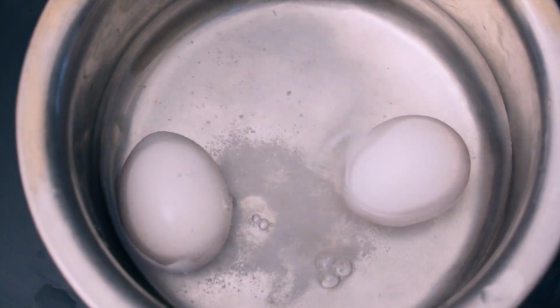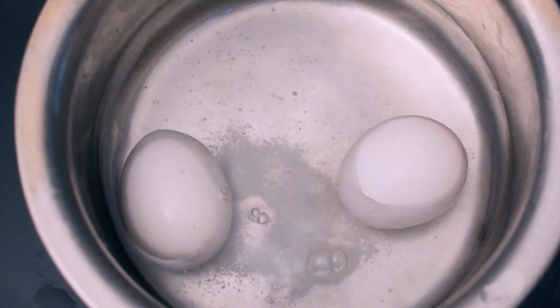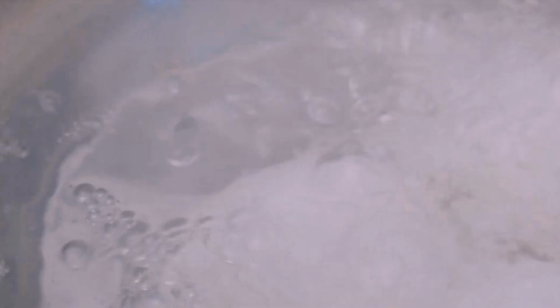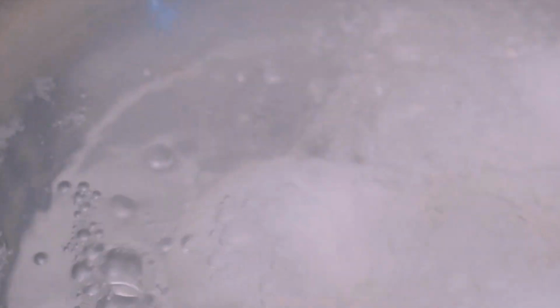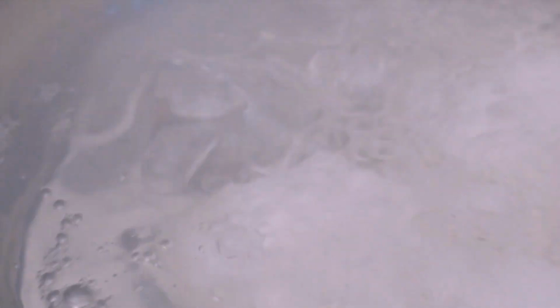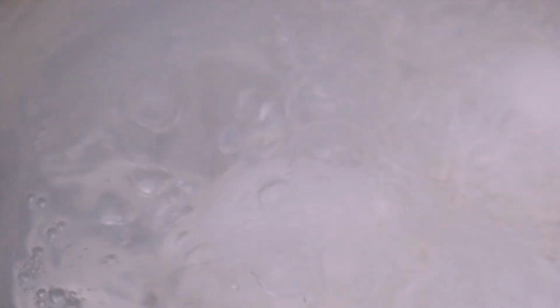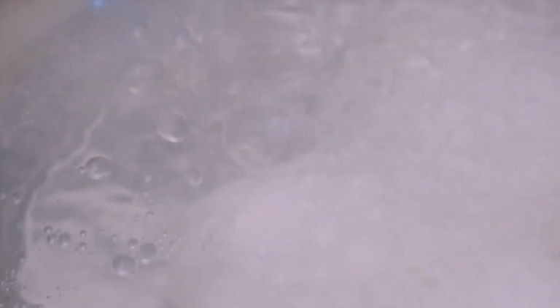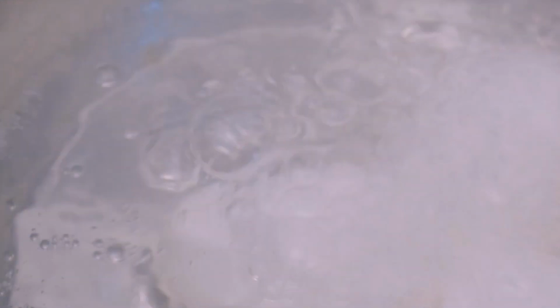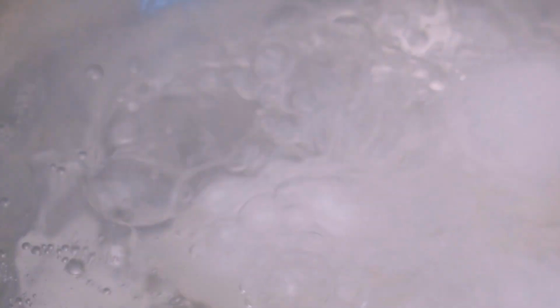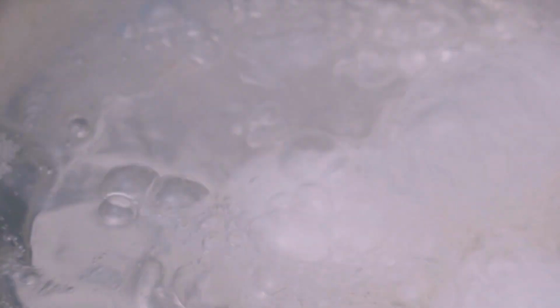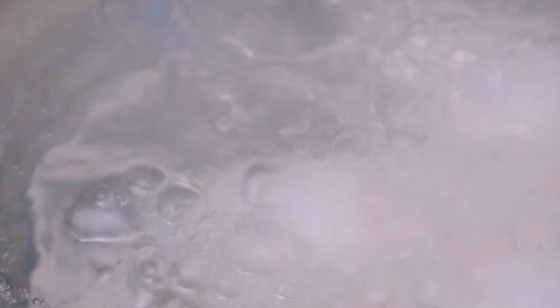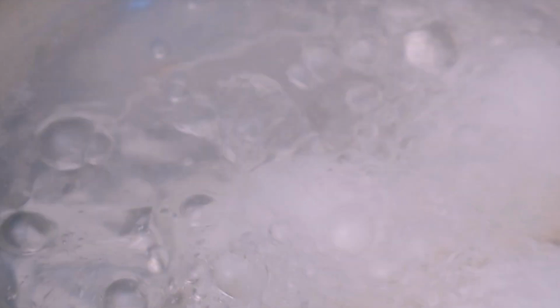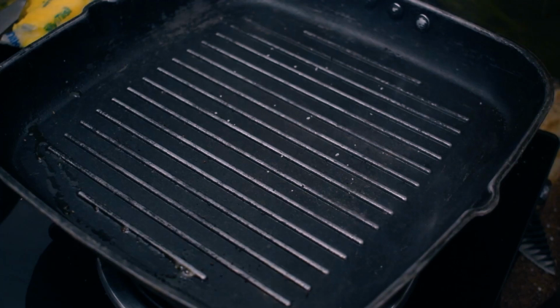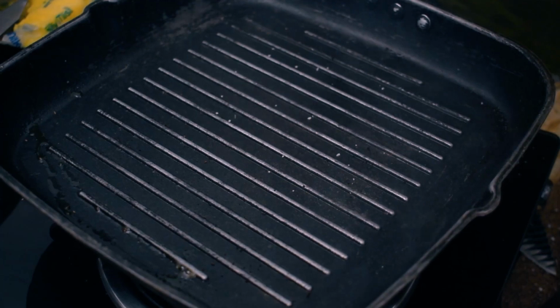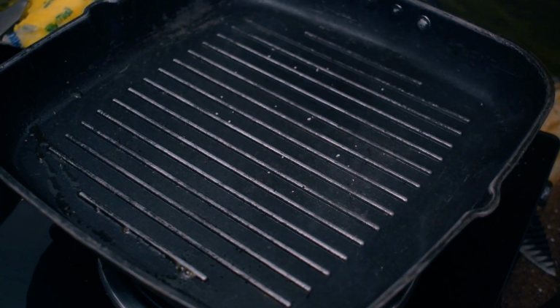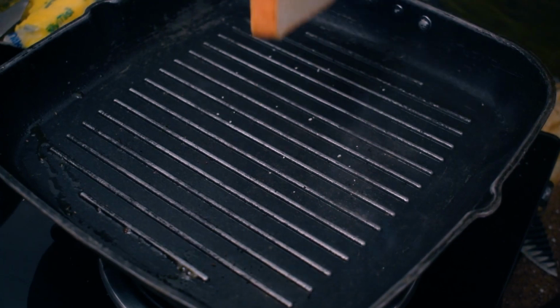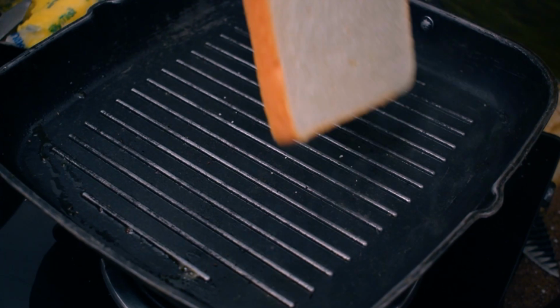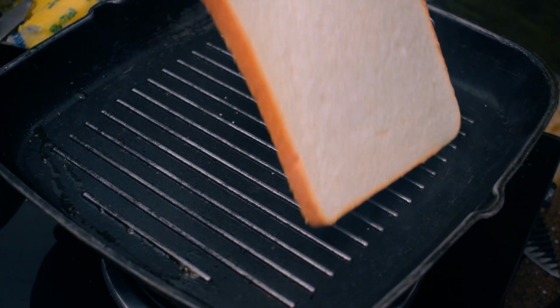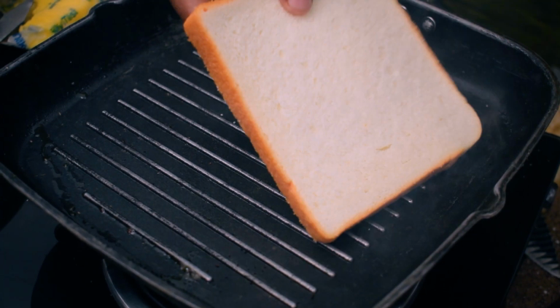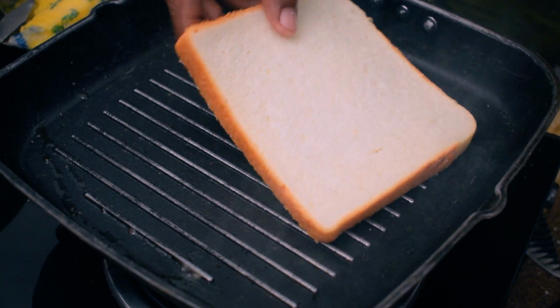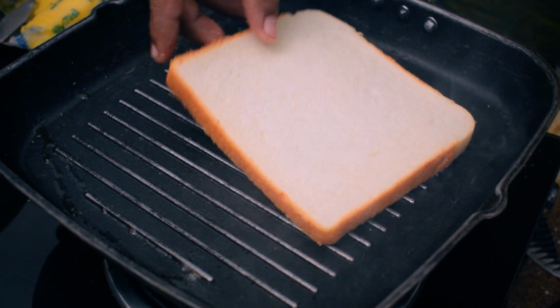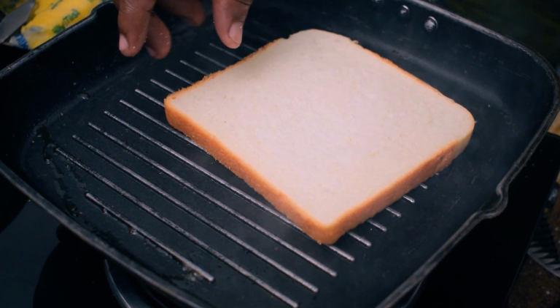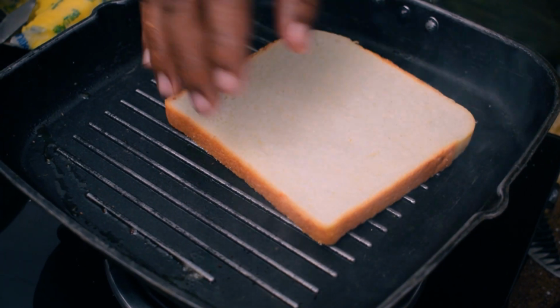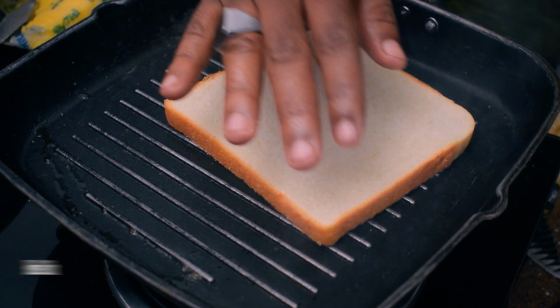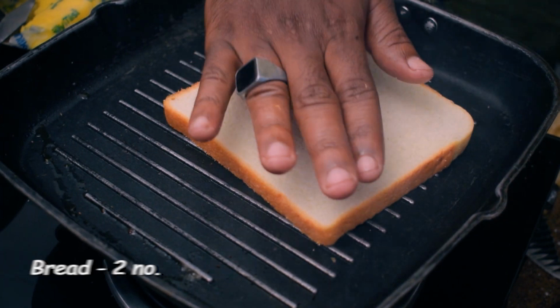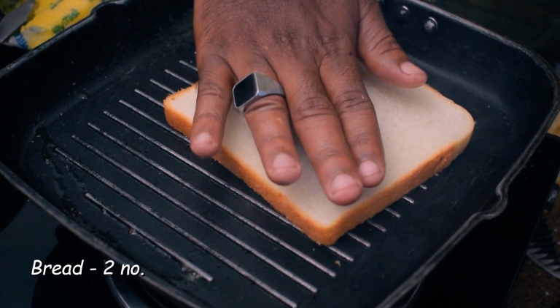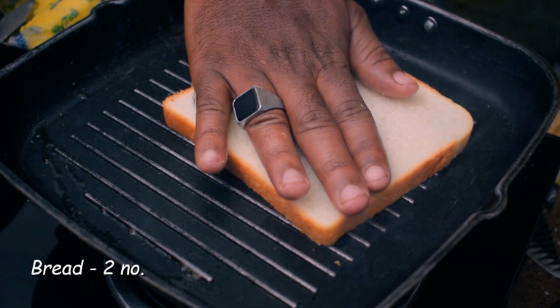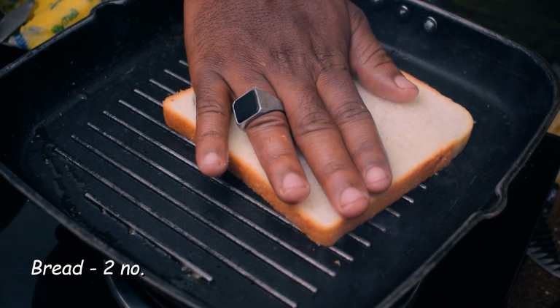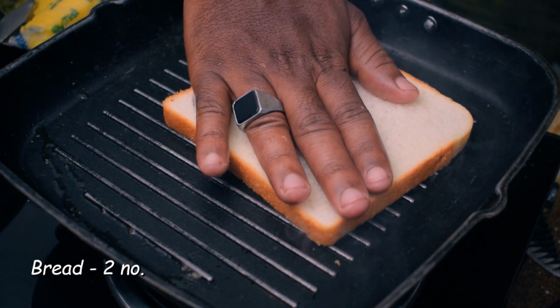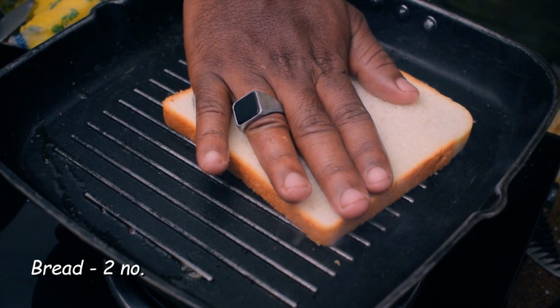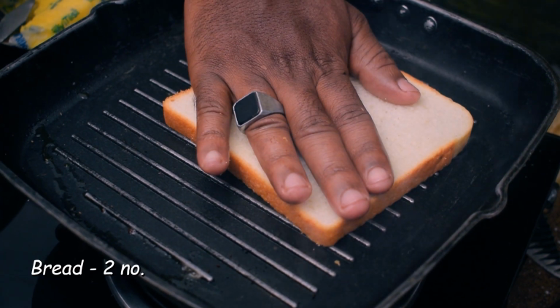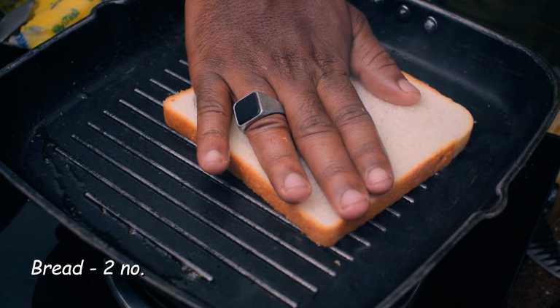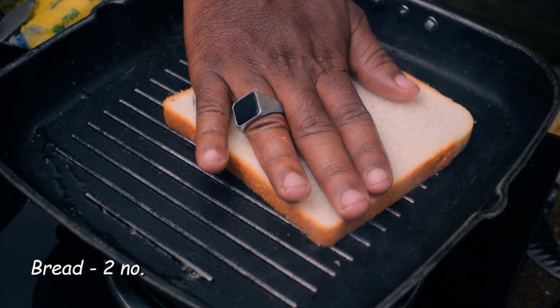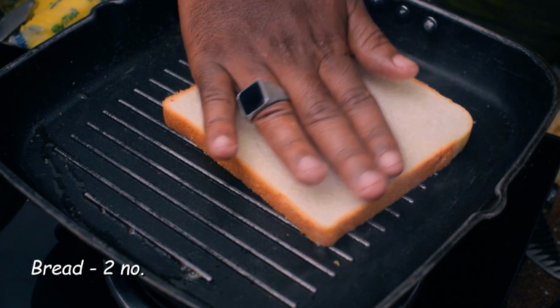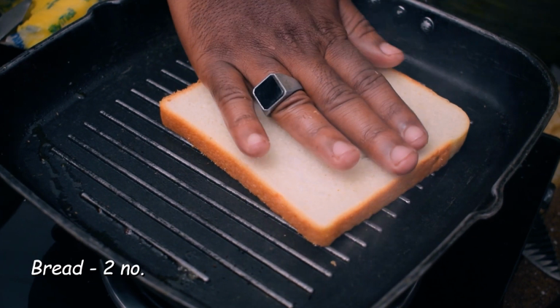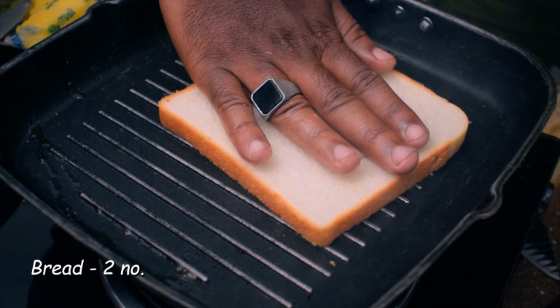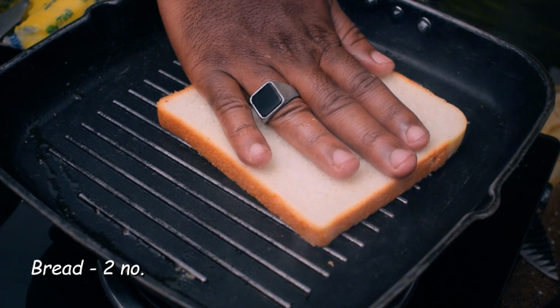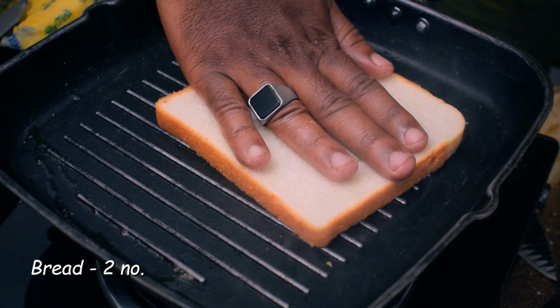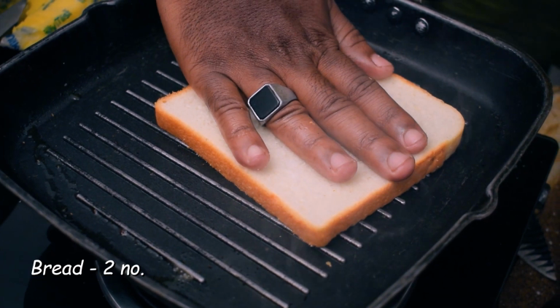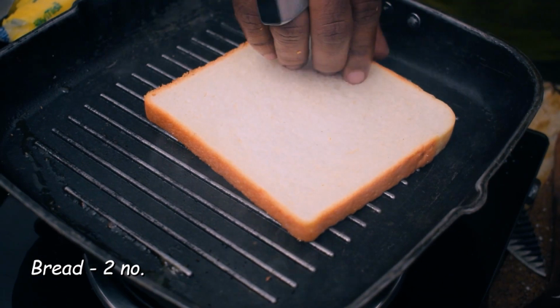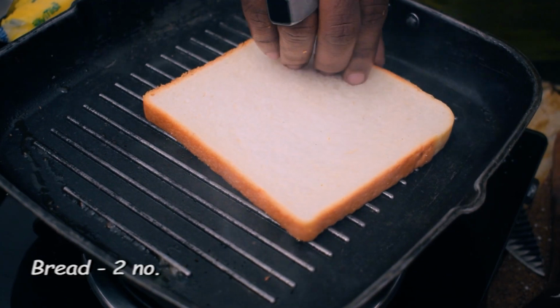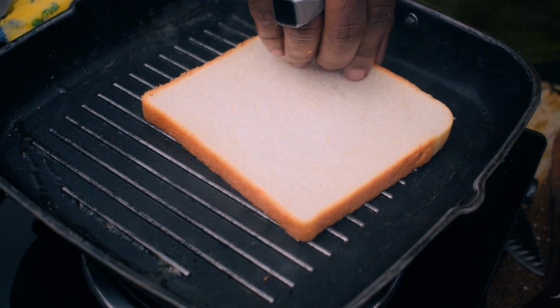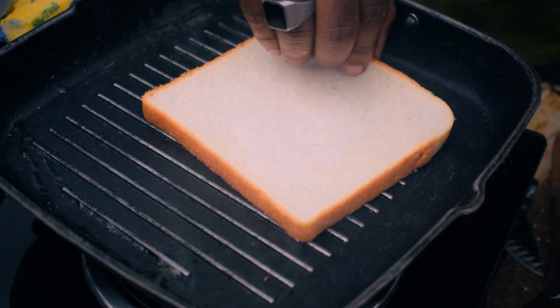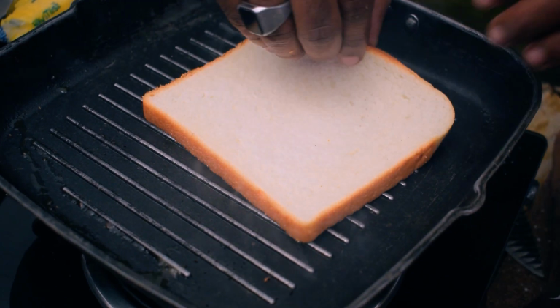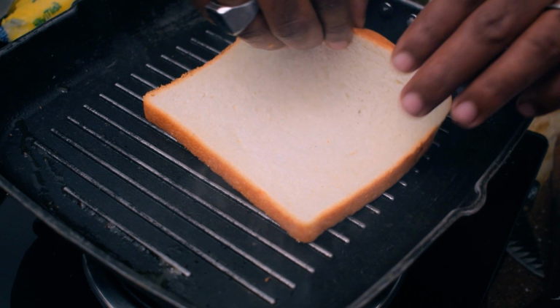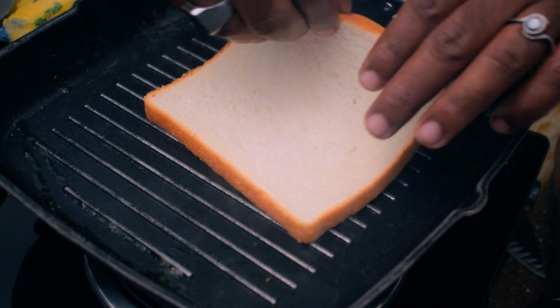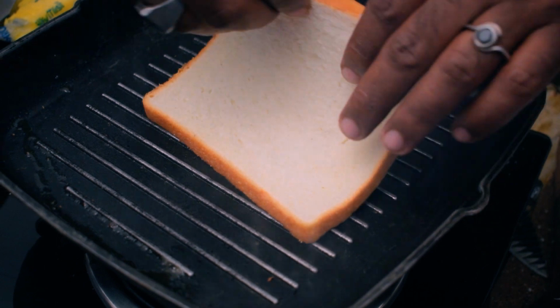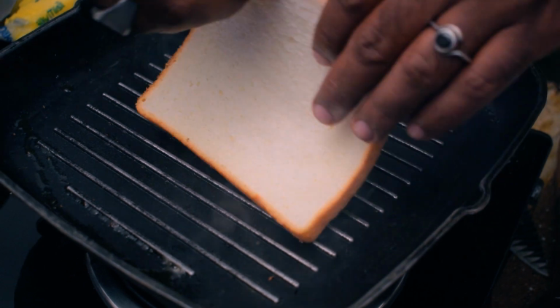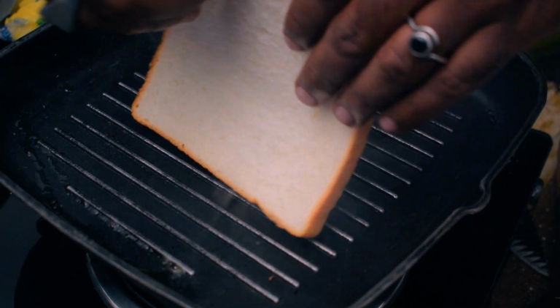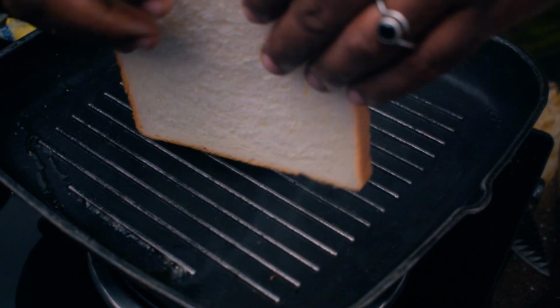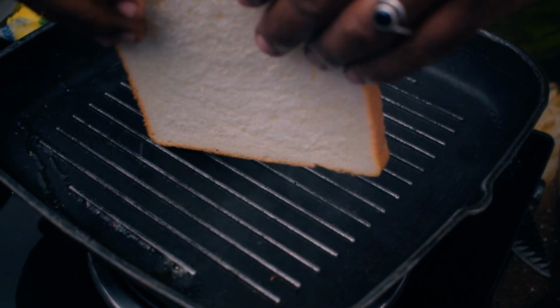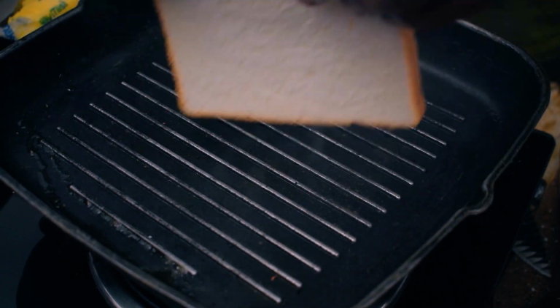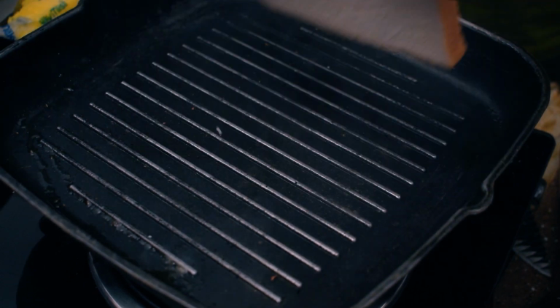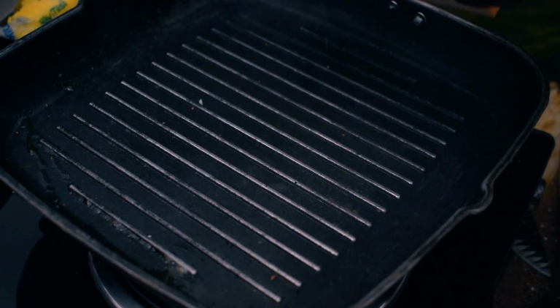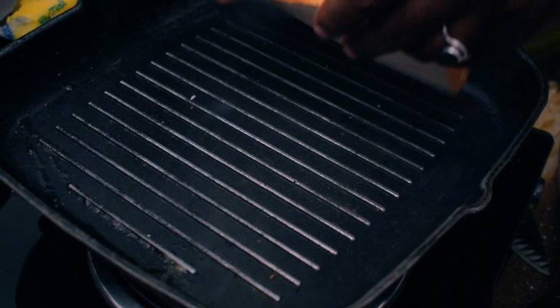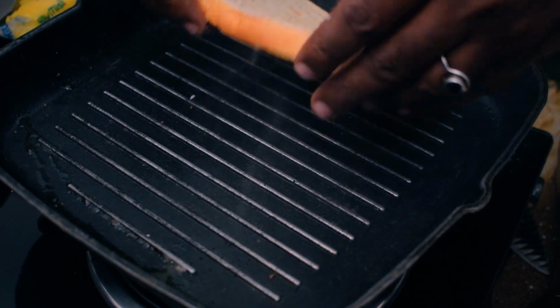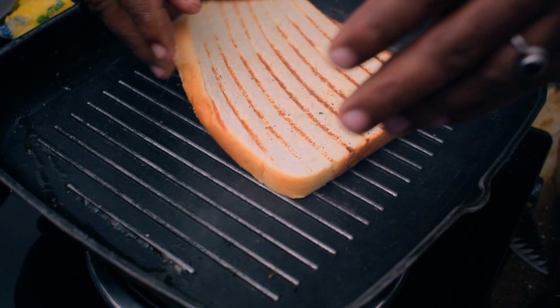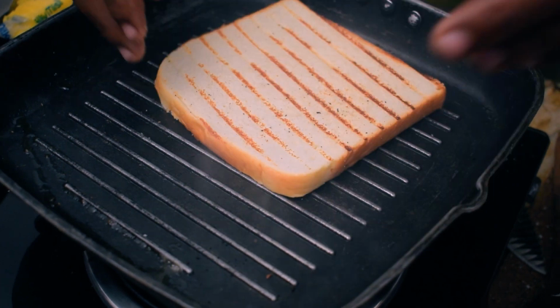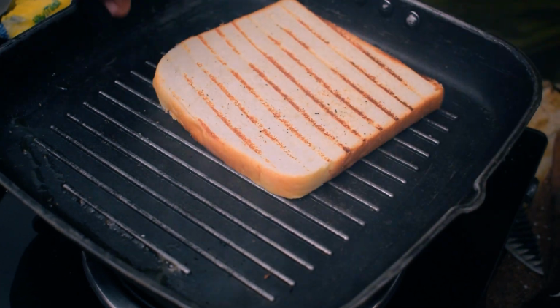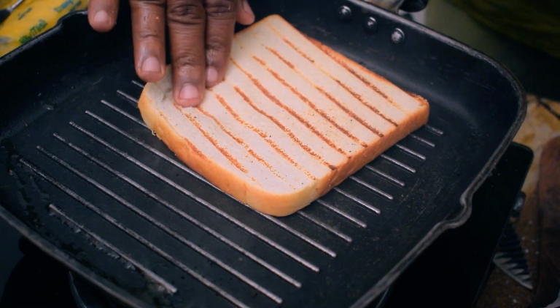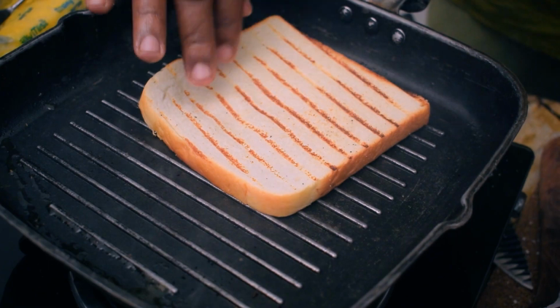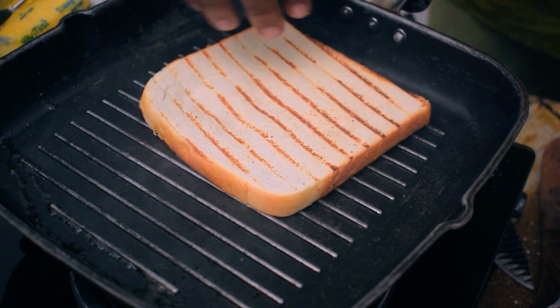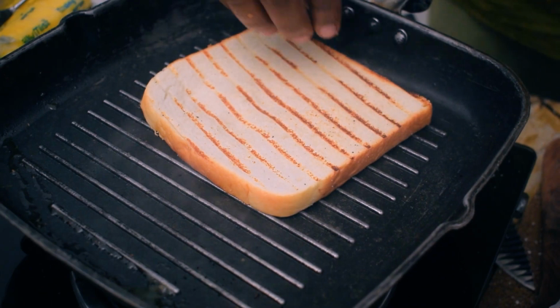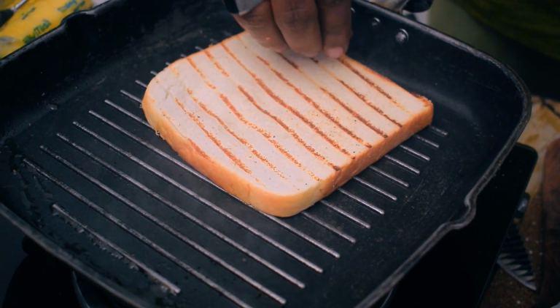We will fry the dough and fry the bread. We will fry two sandwiches and fry the dough with two pieces of bread.